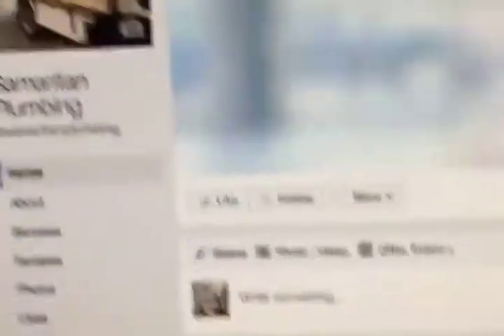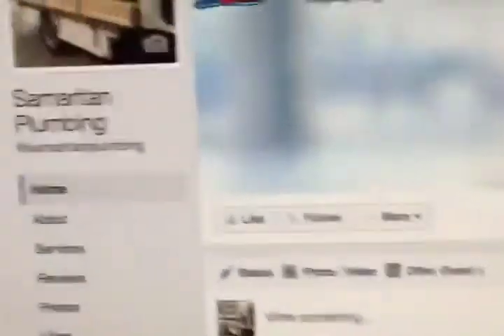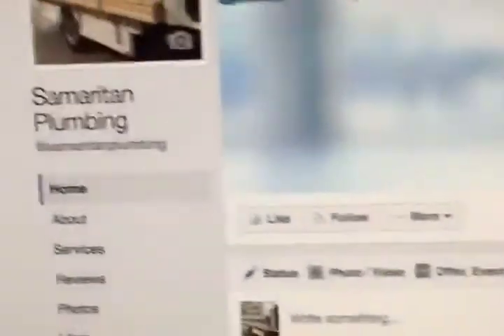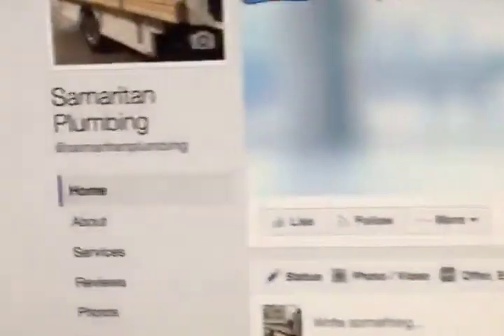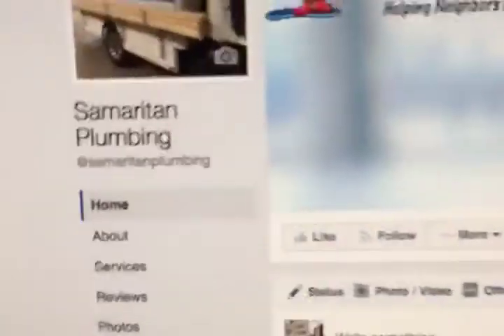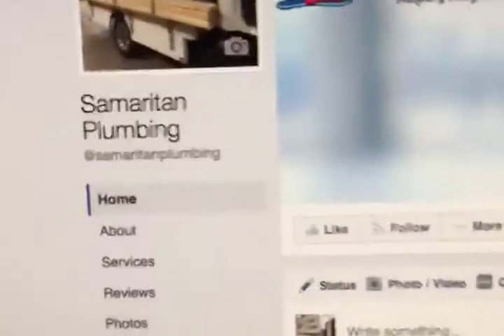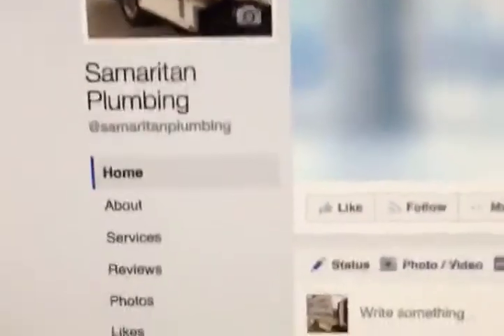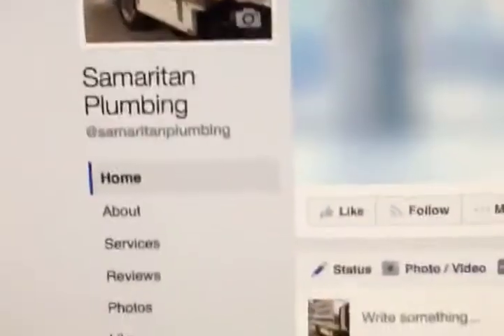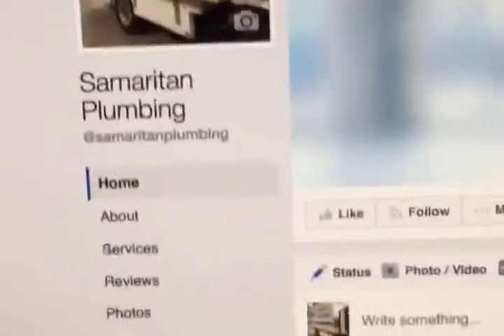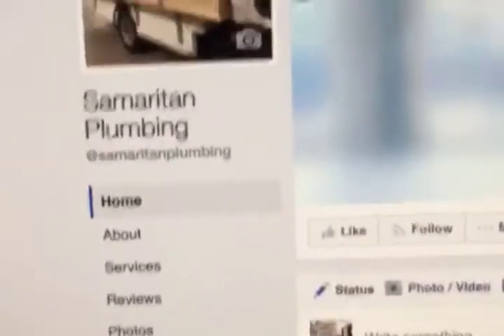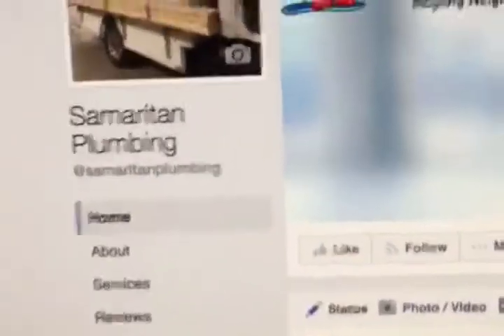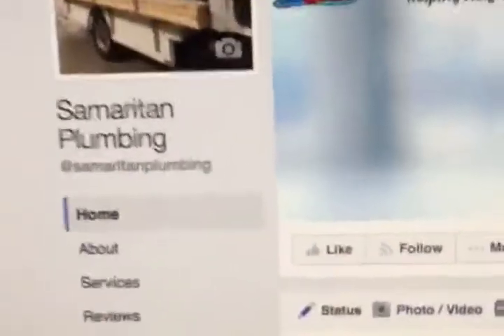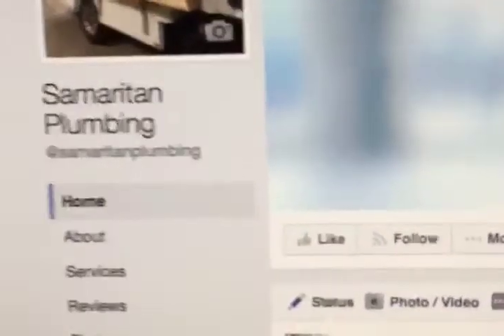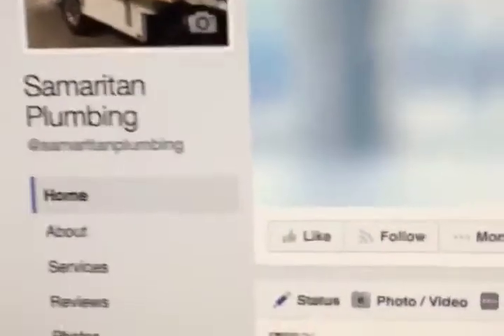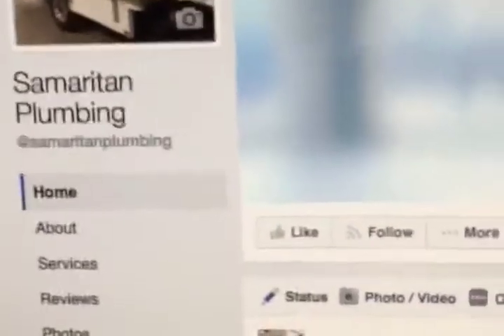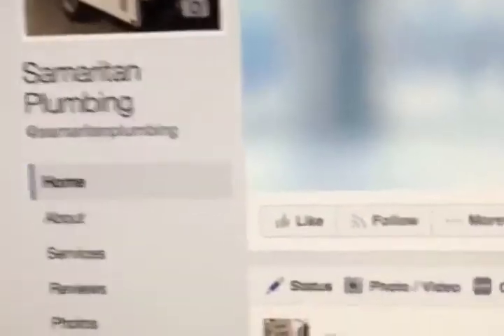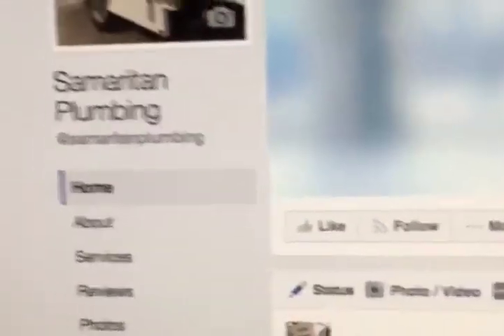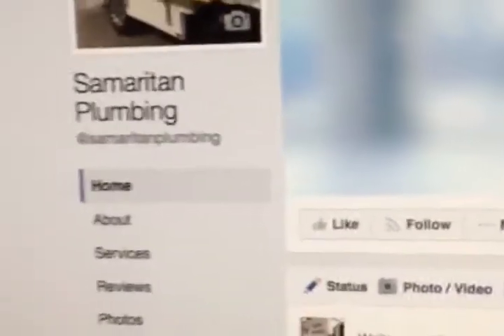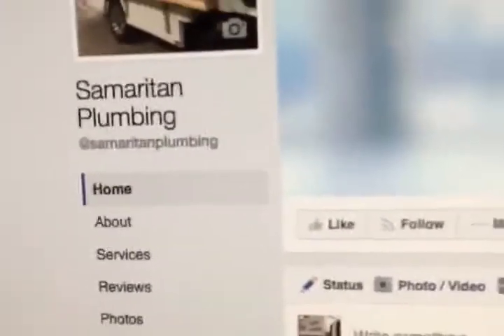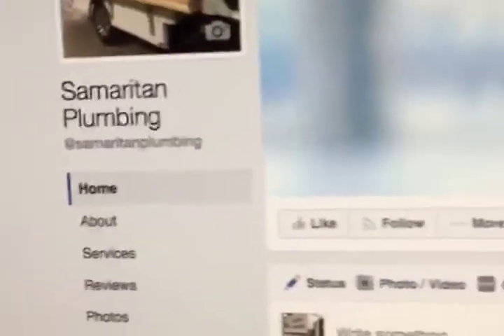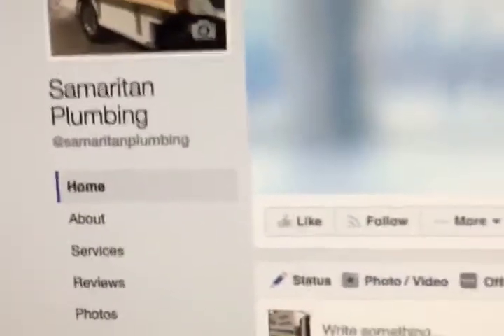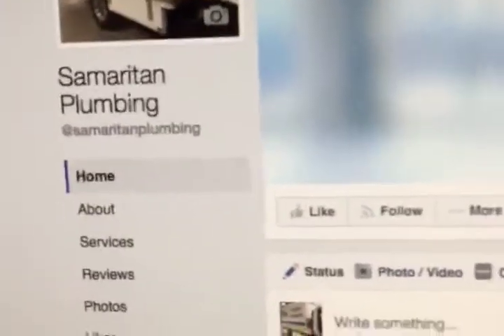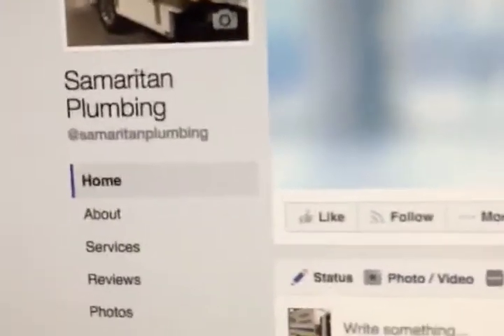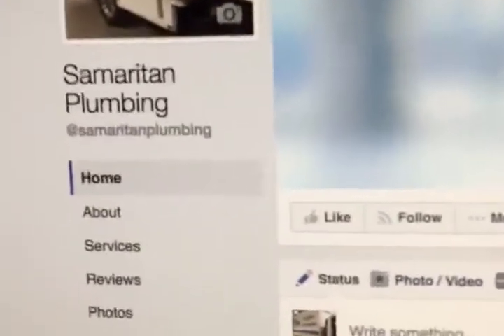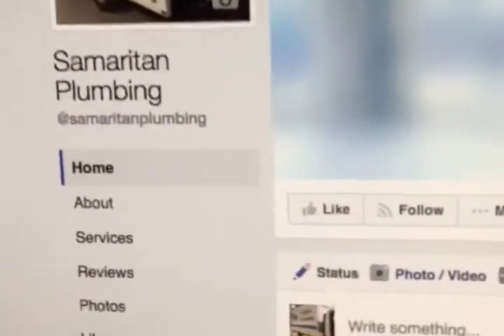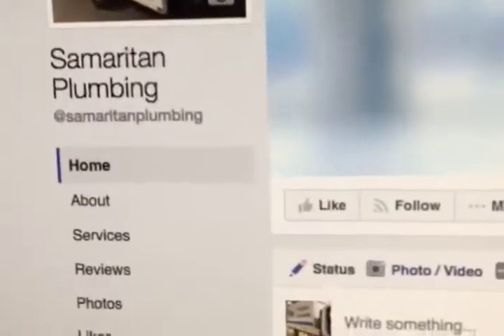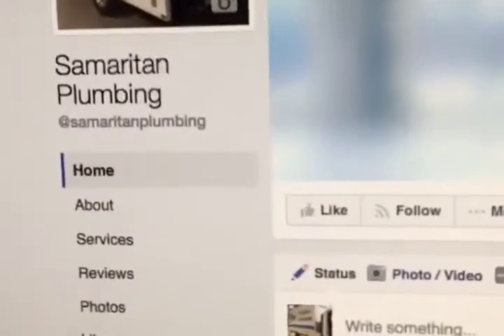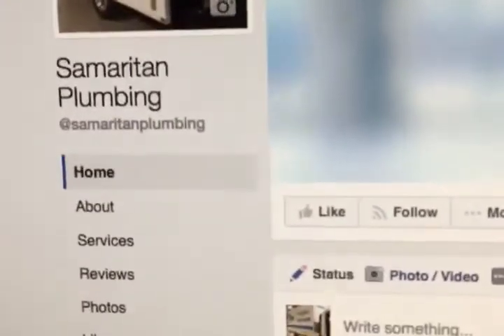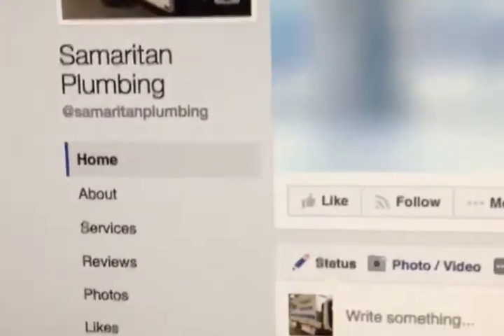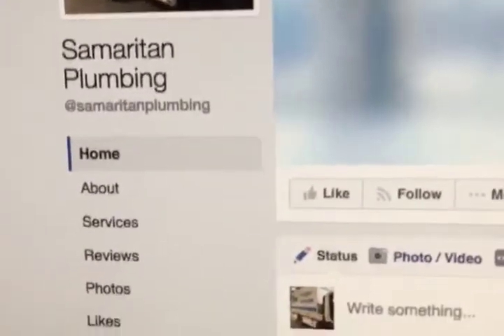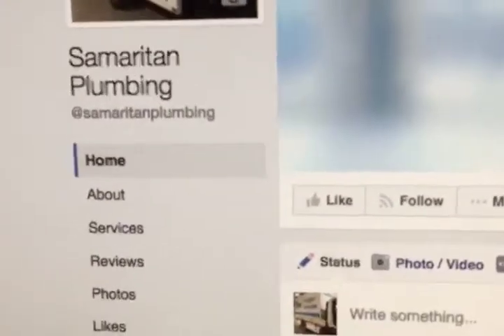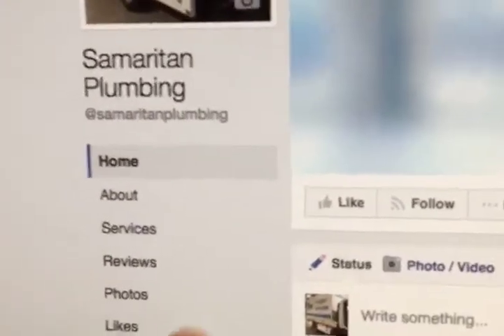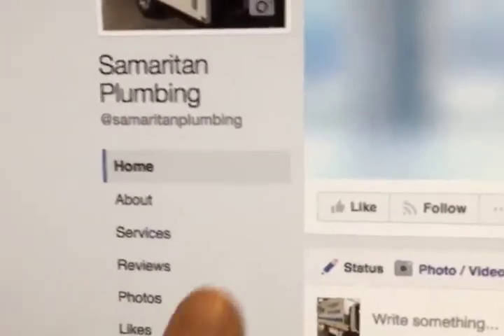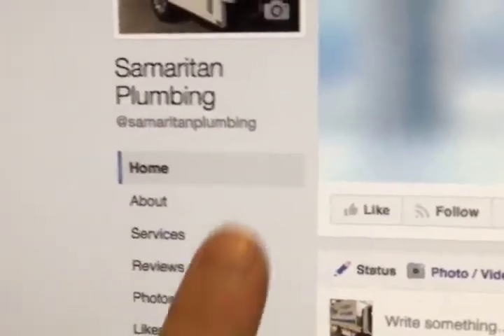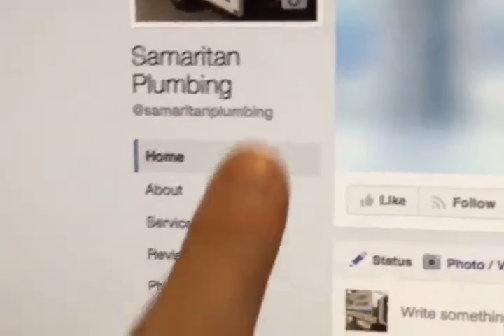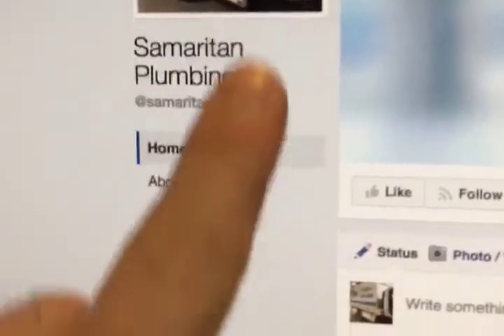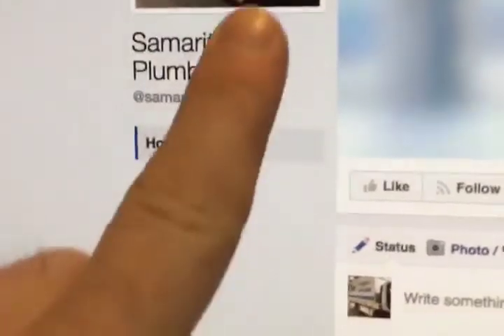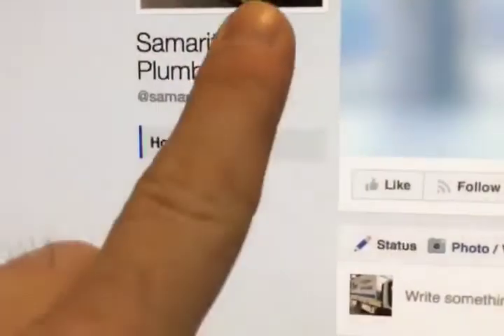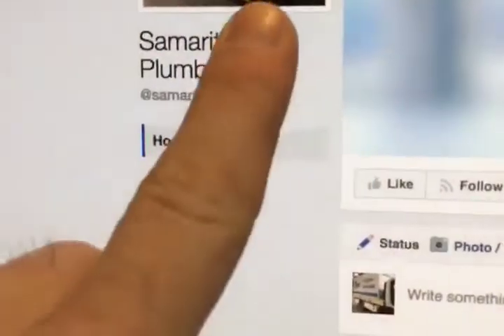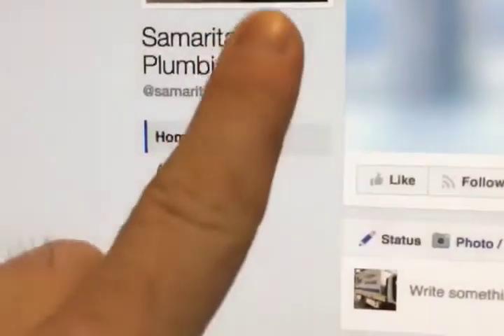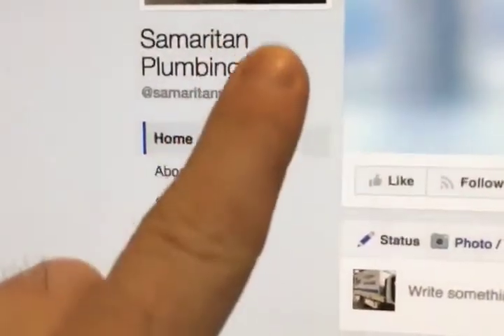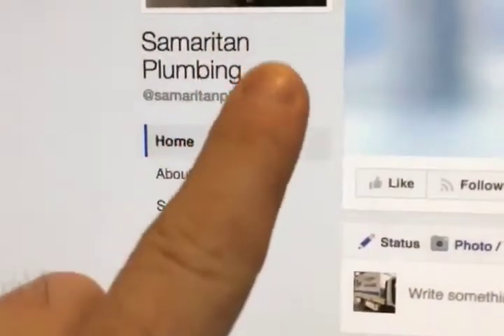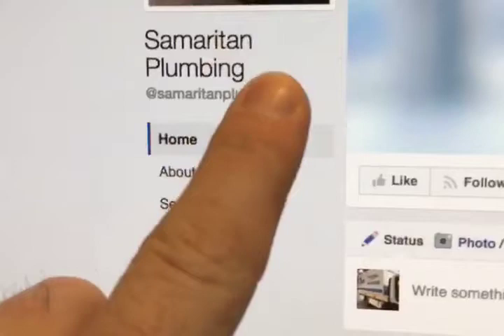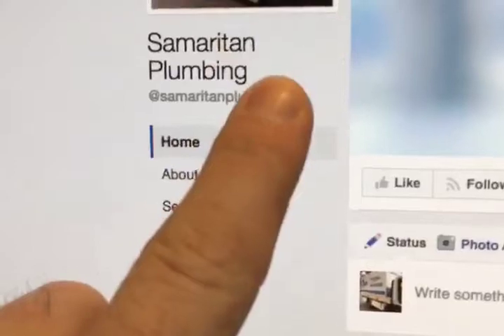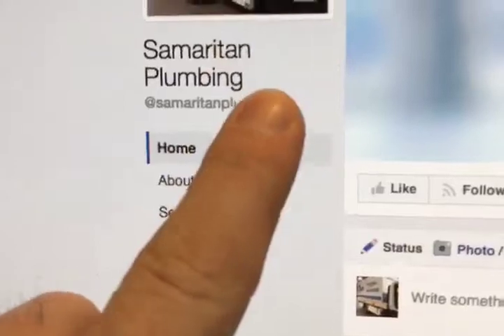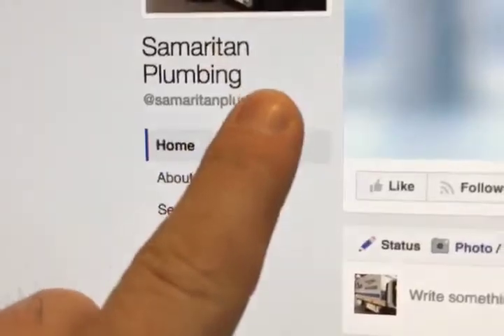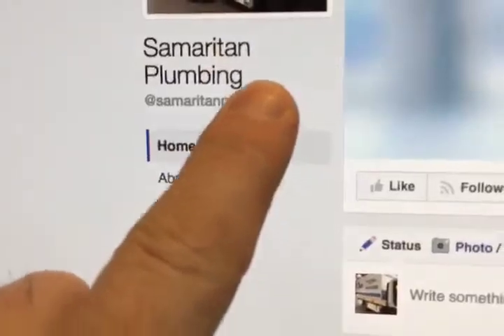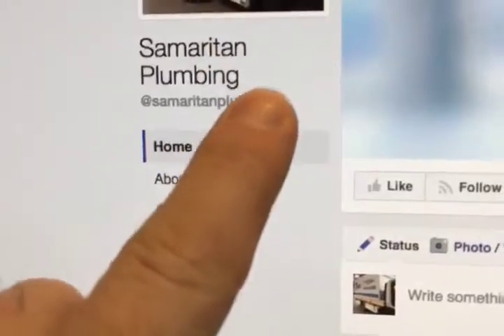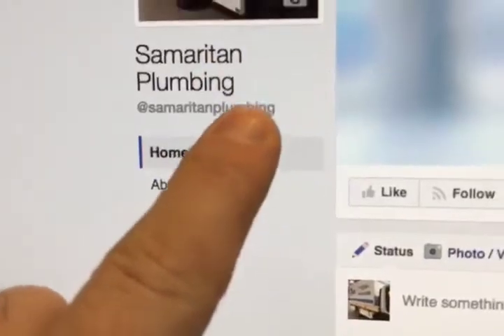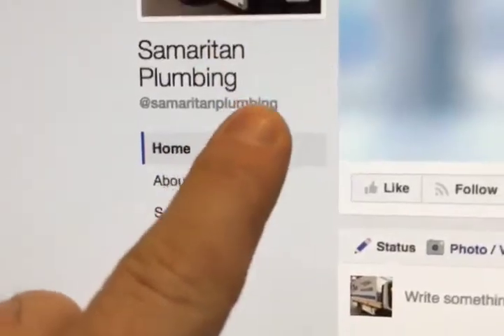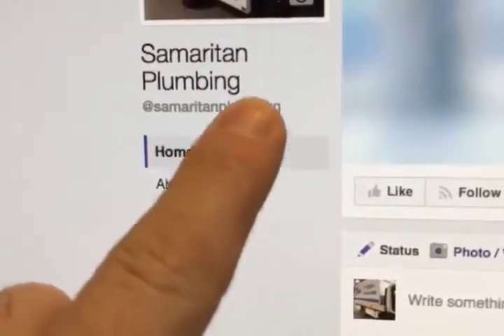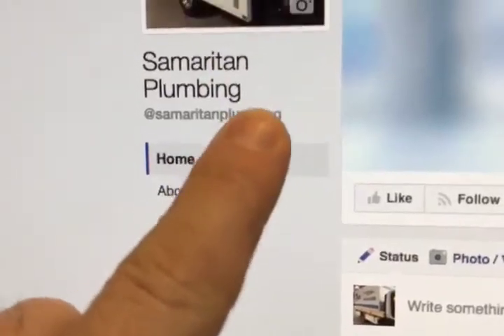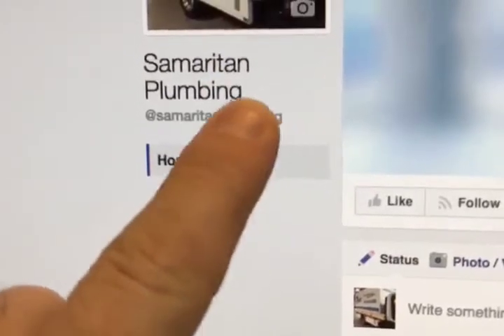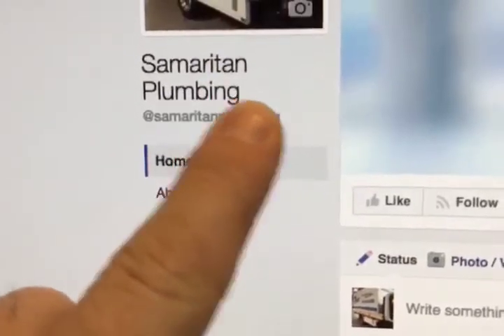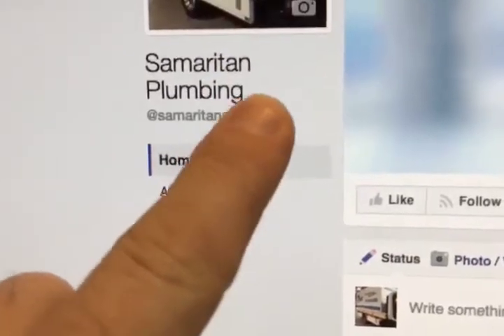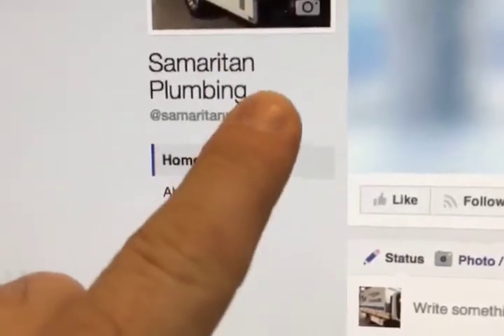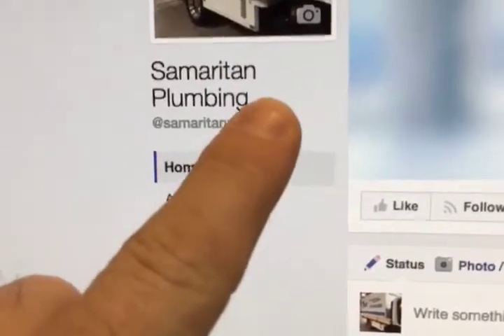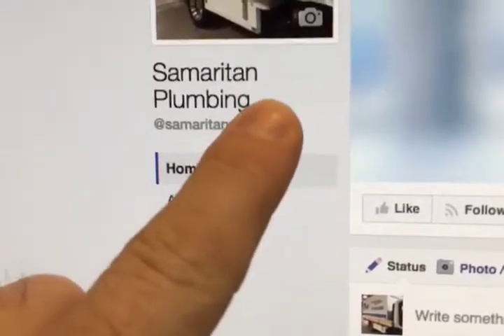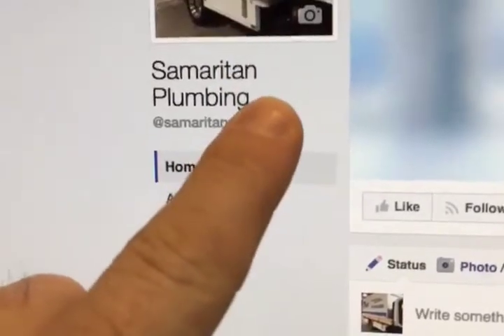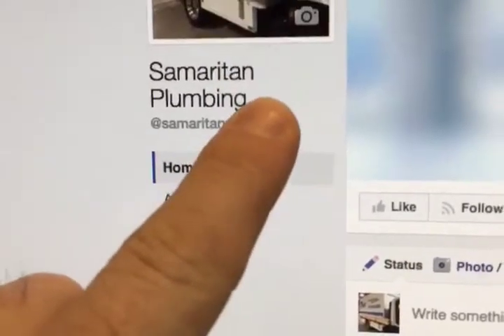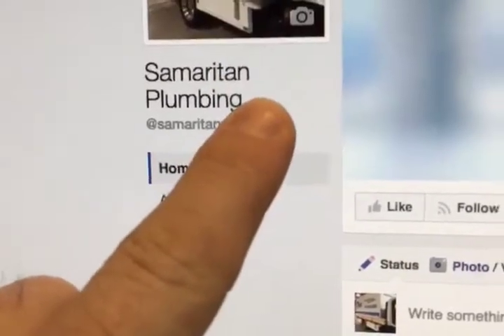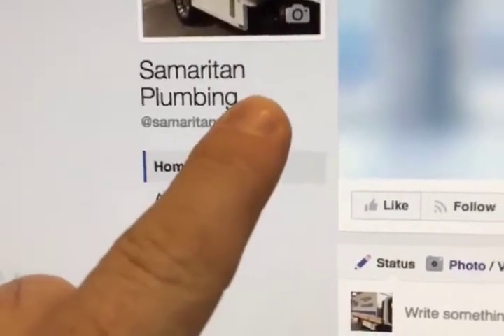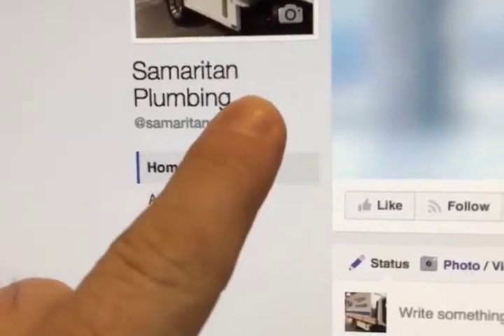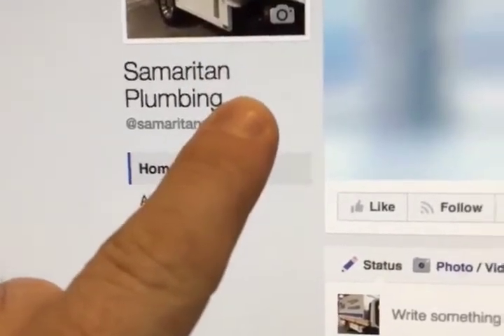The quickest way to tell if your page is verified is whether you have the little check mark right here beside your name.